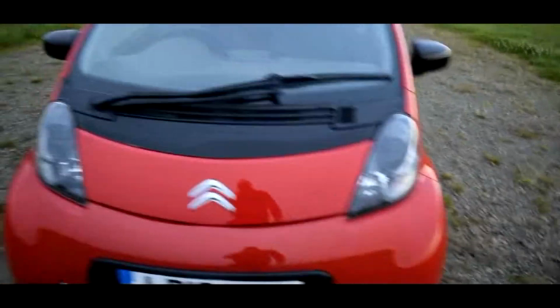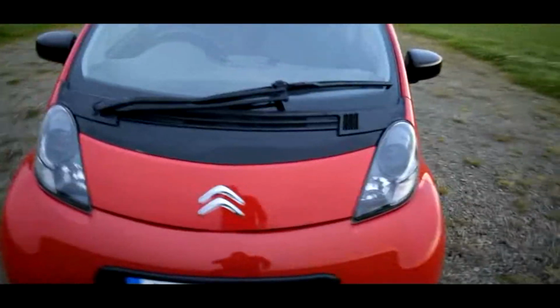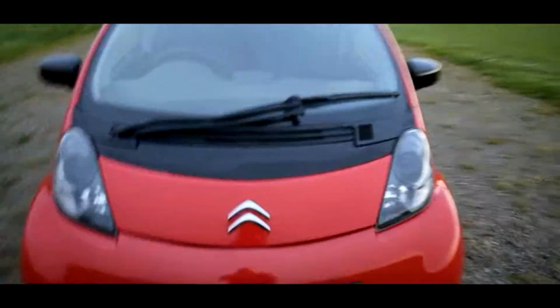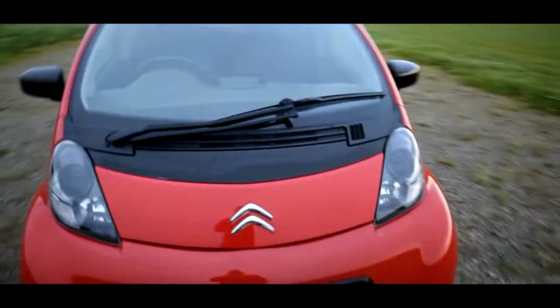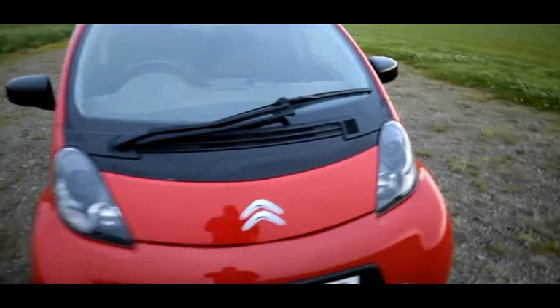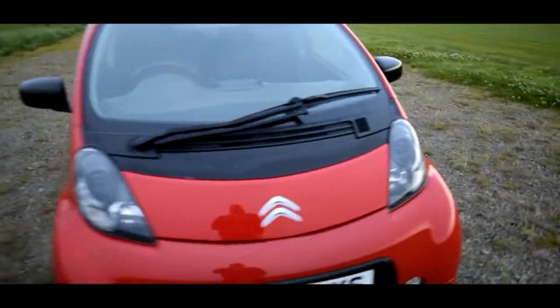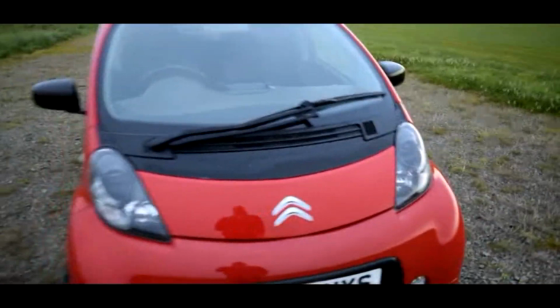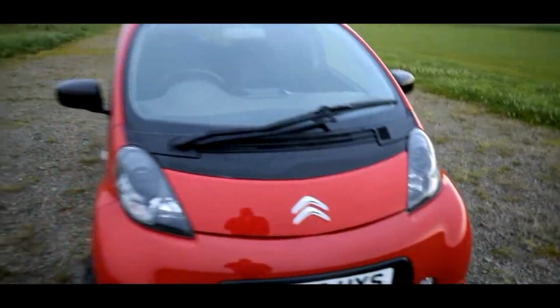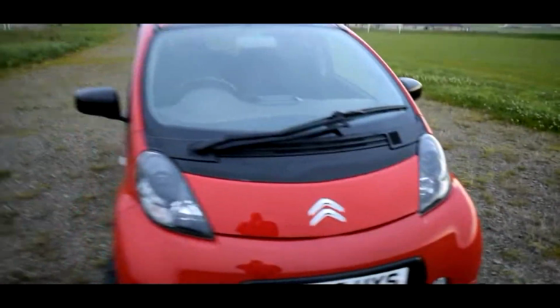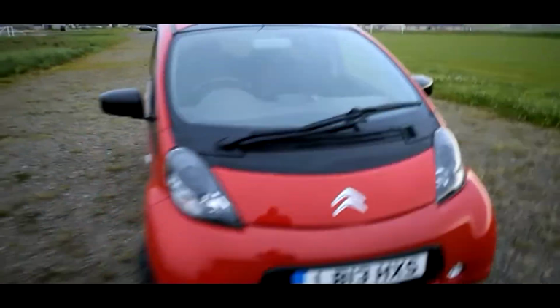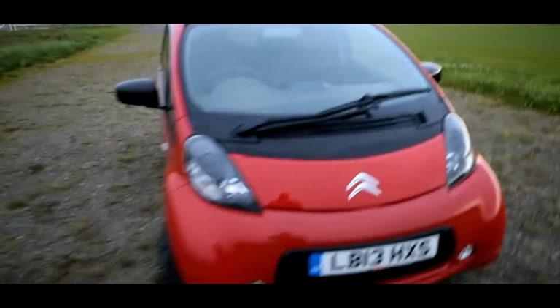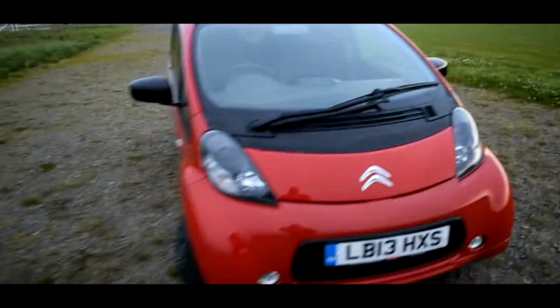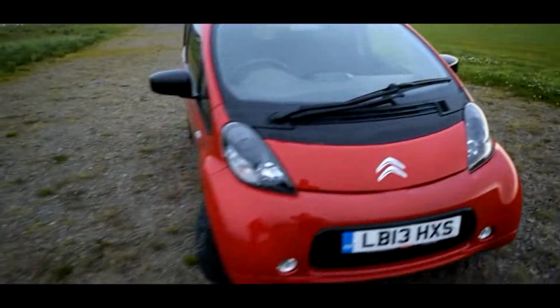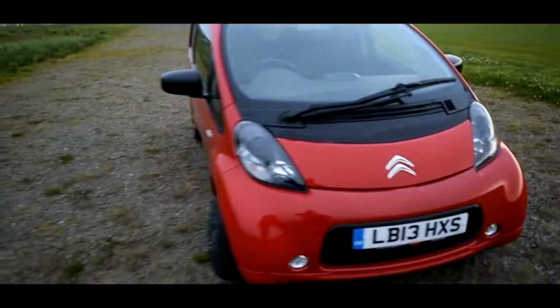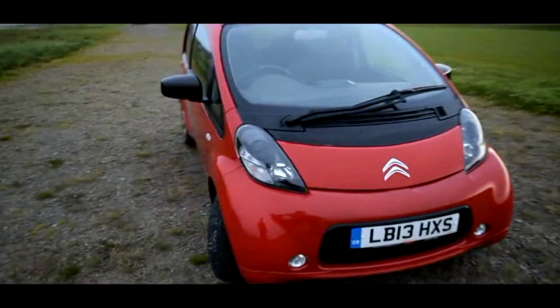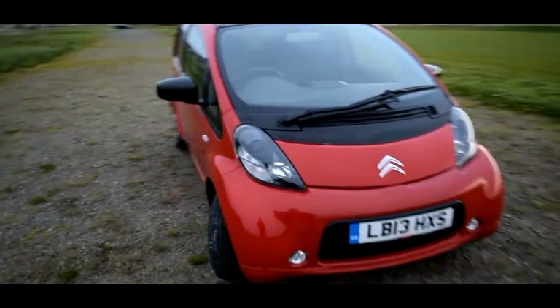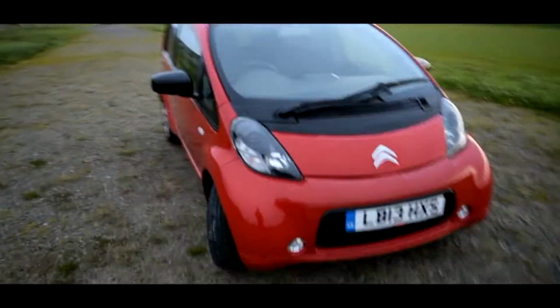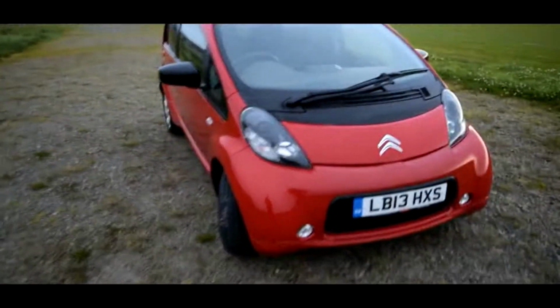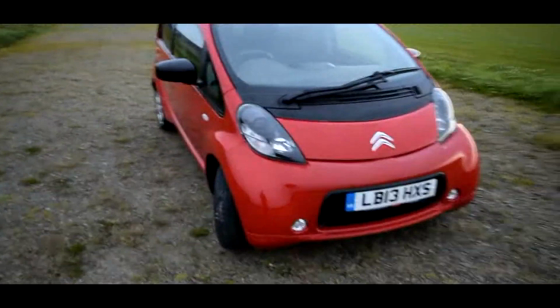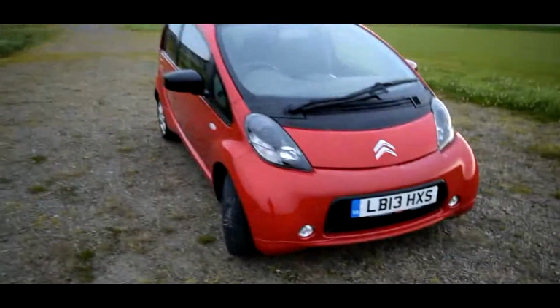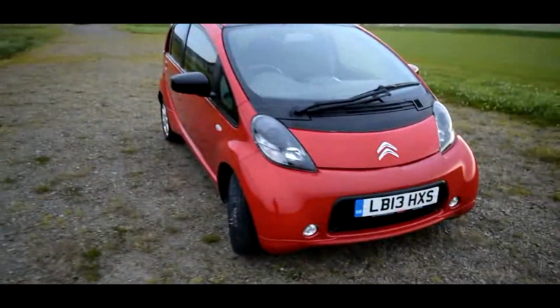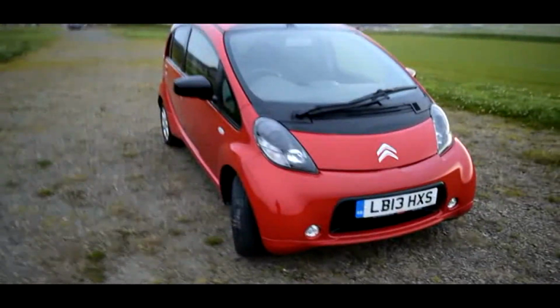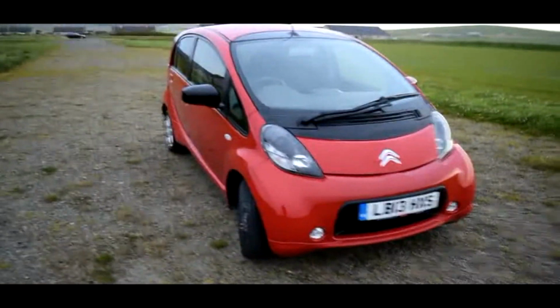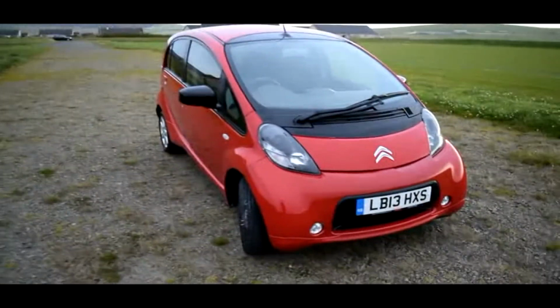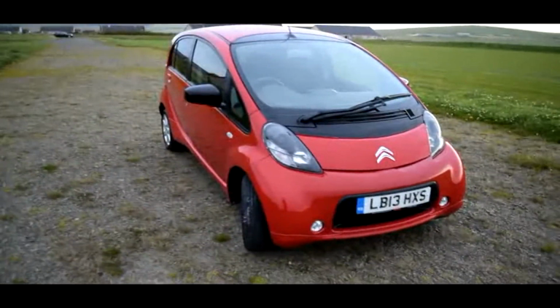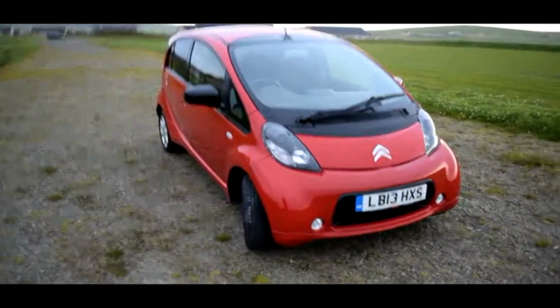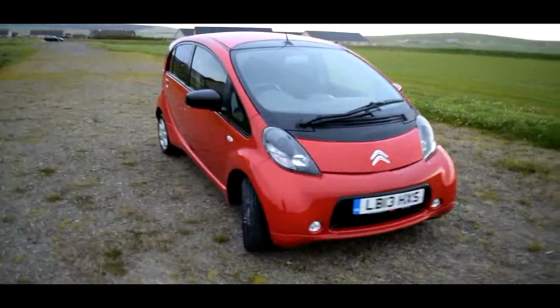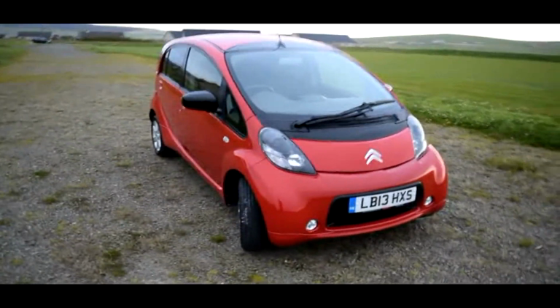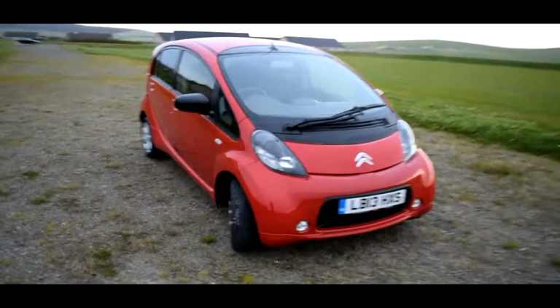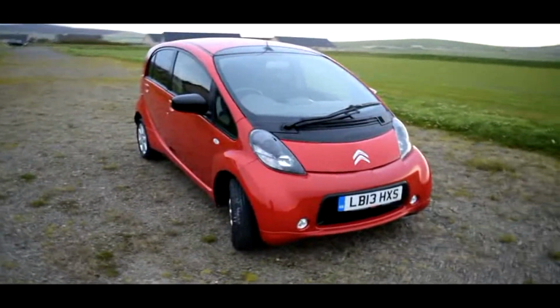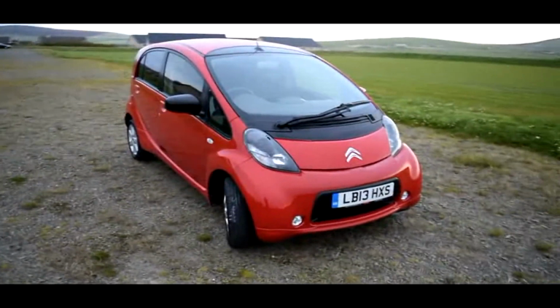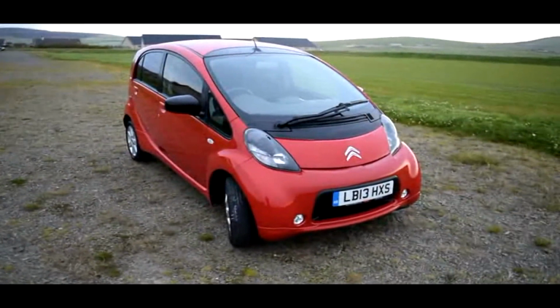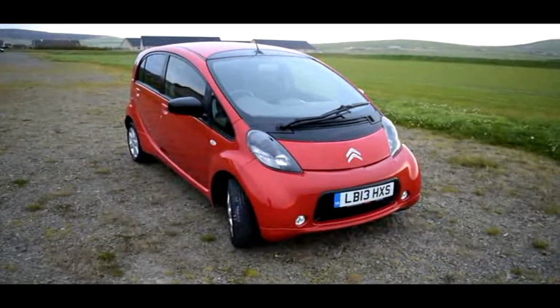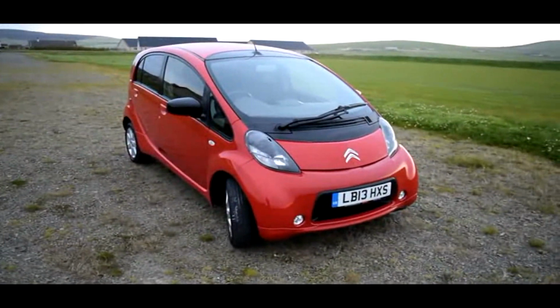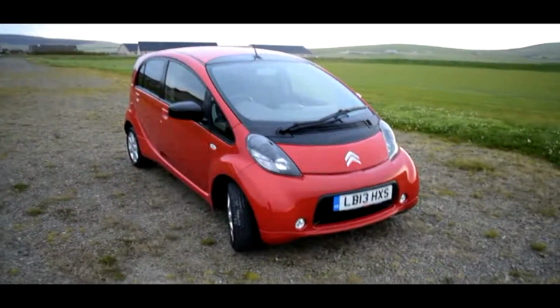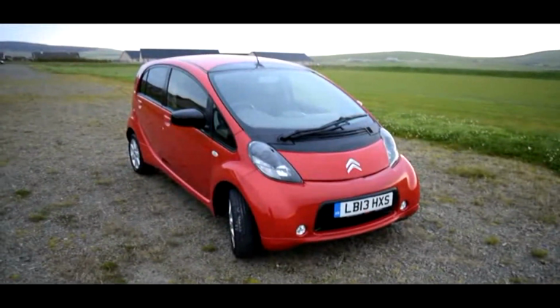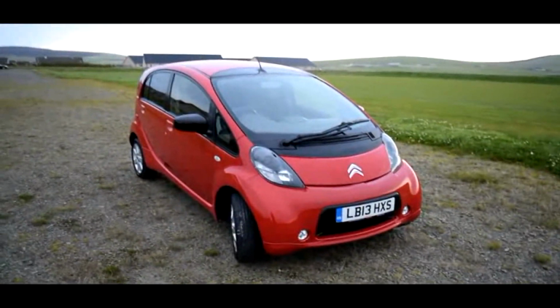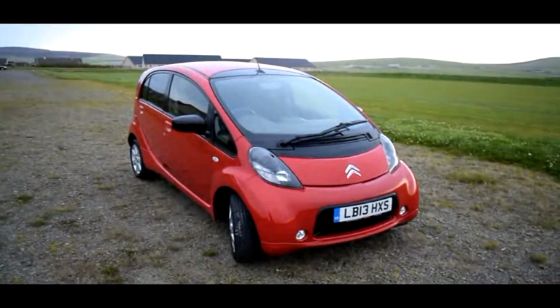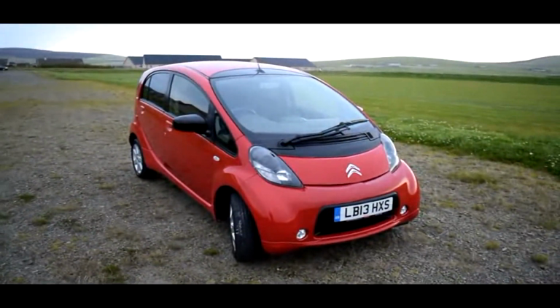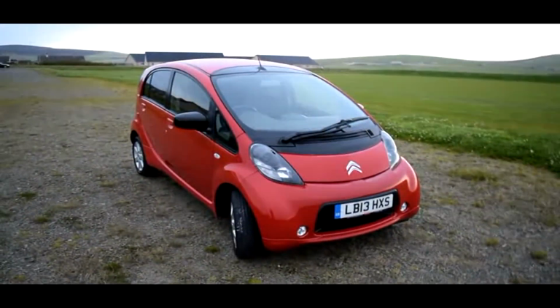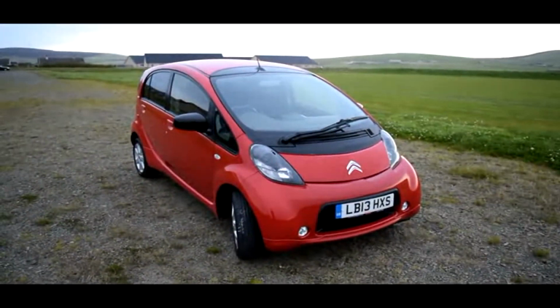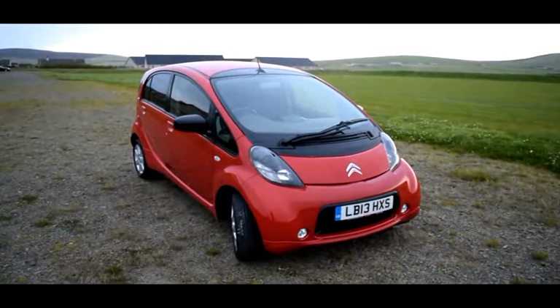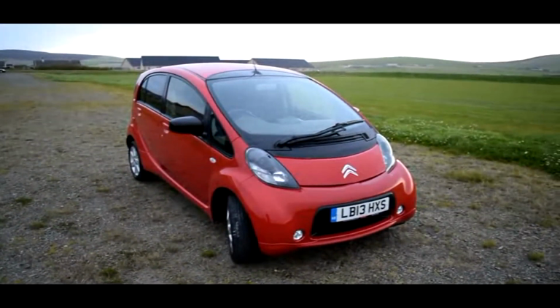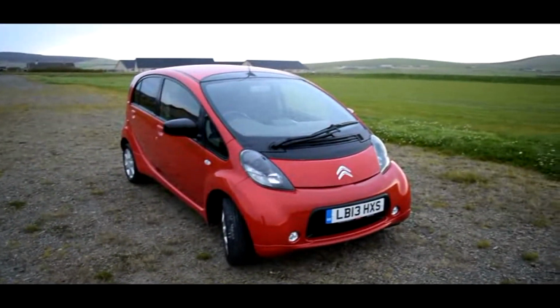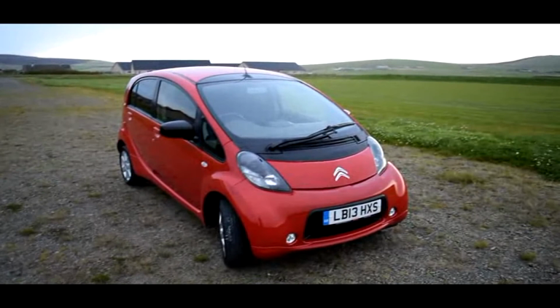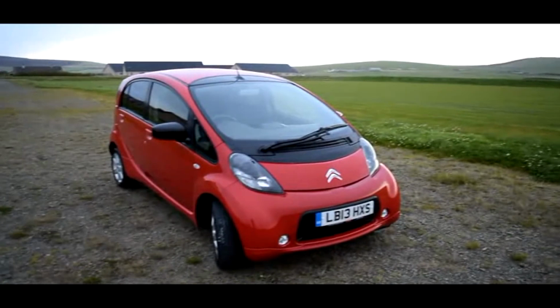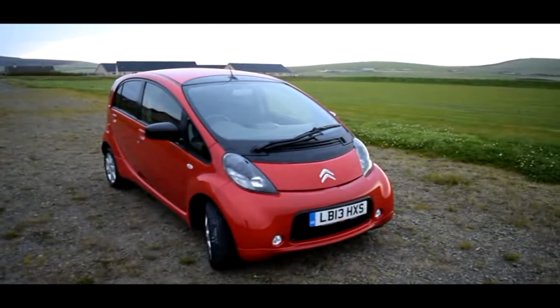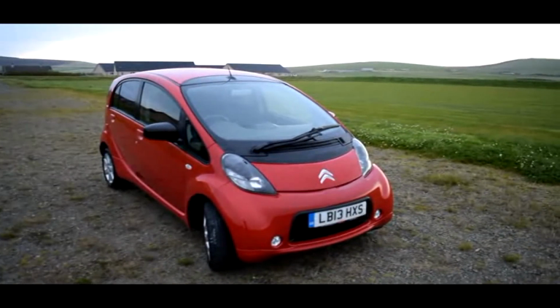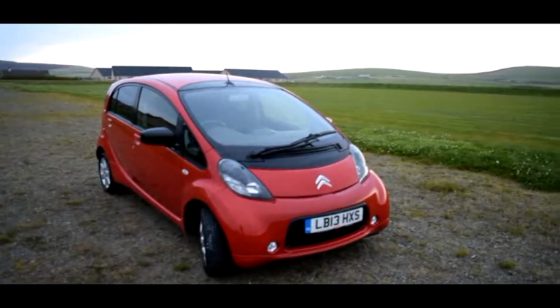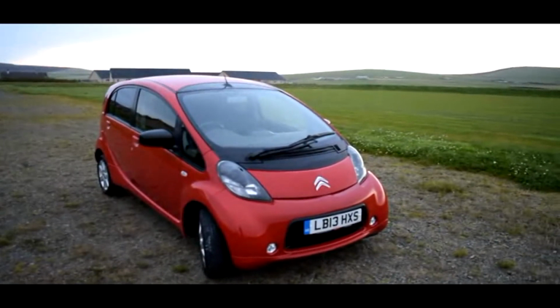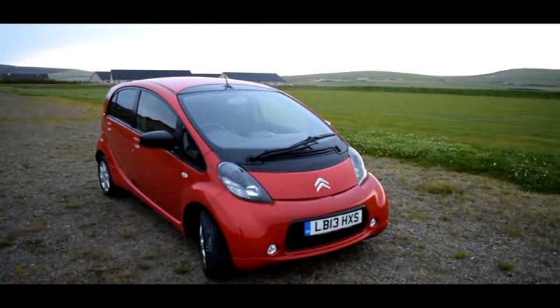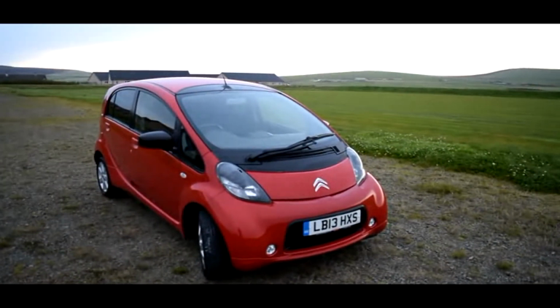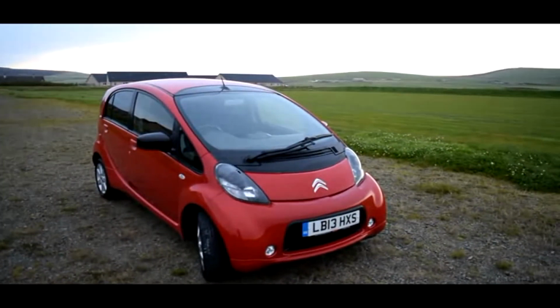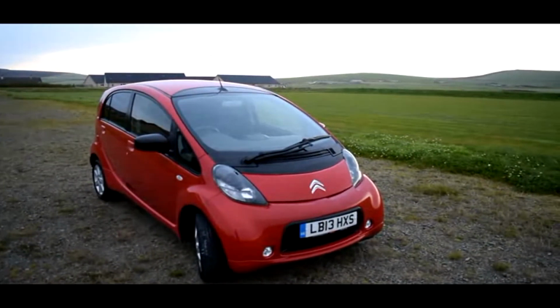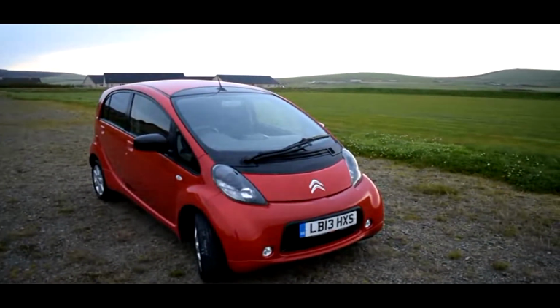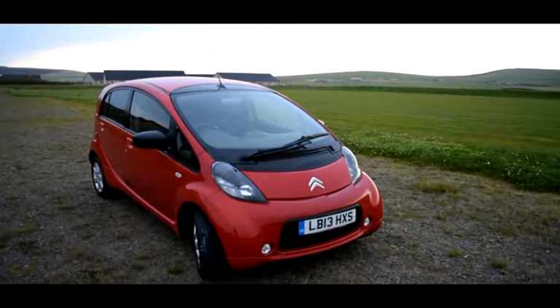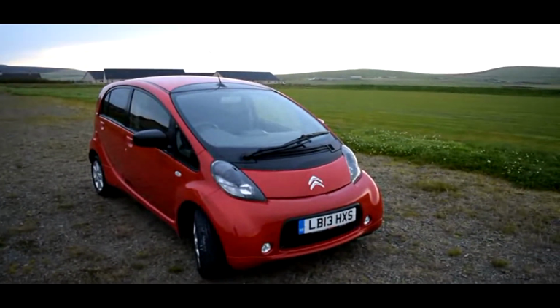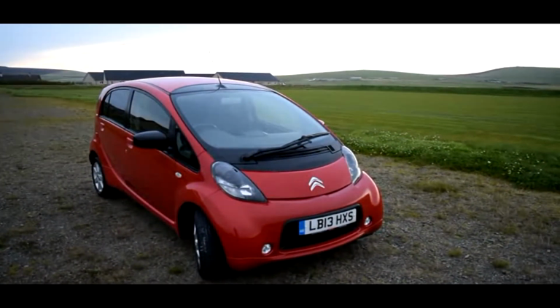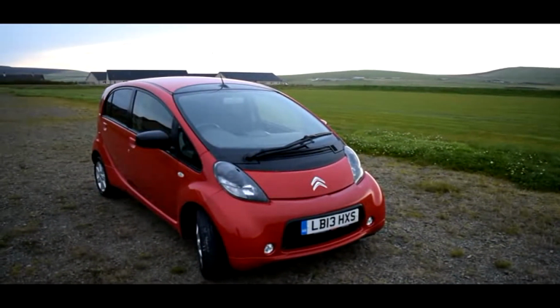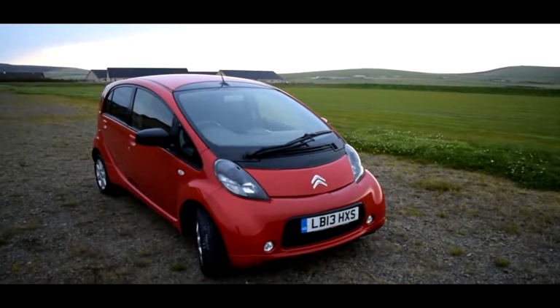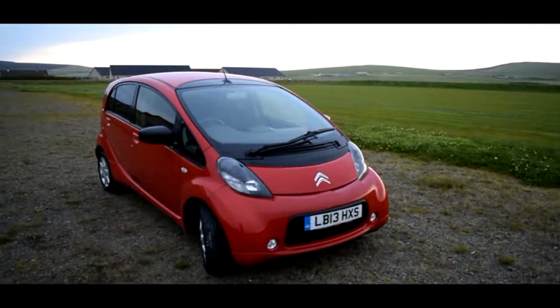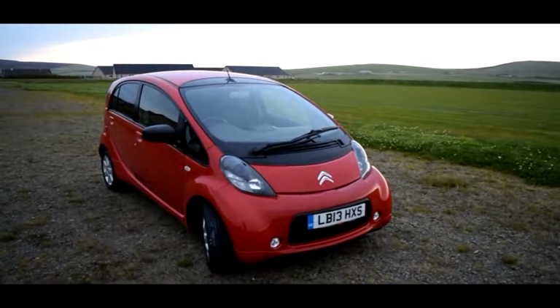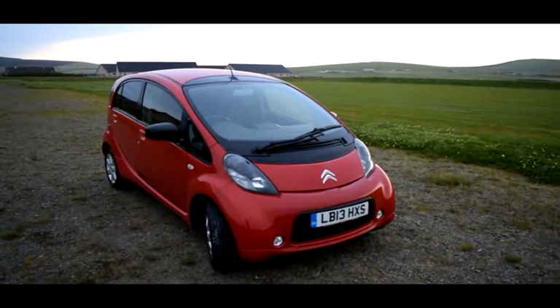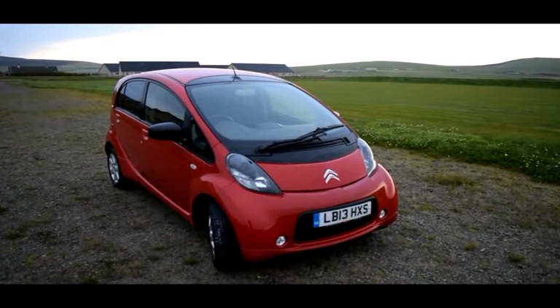We won't have this long. If you've got any questions, feel free to contact me, Jonathan, here at EcoCars anytime.